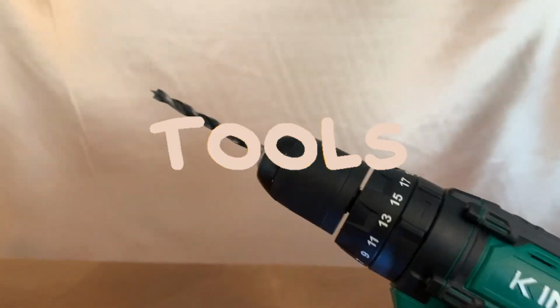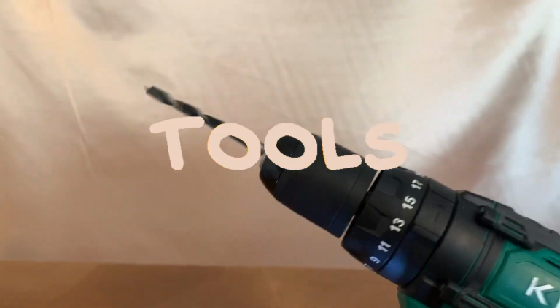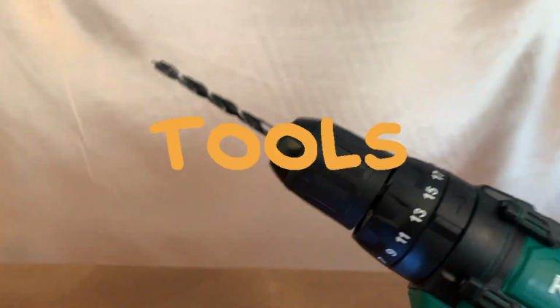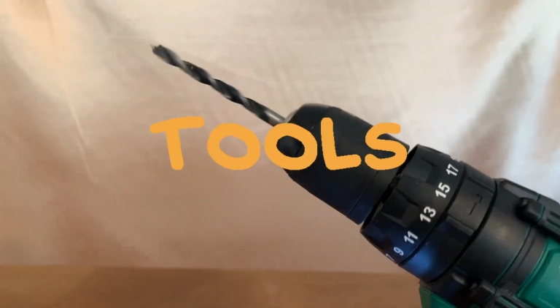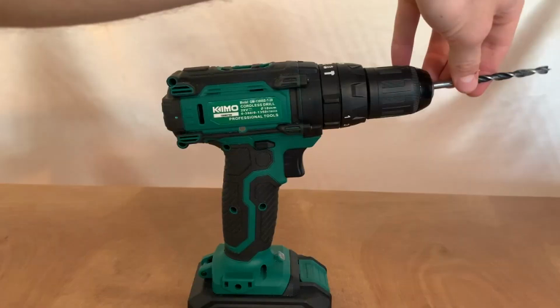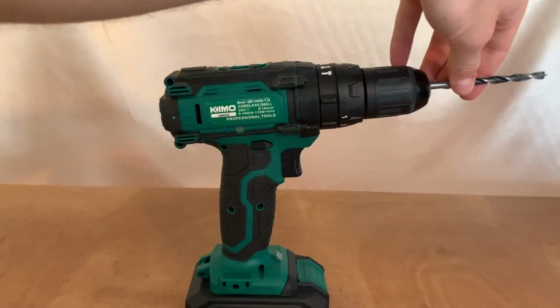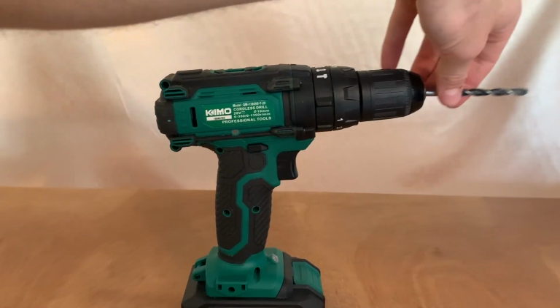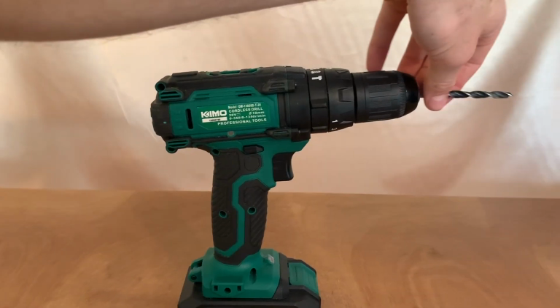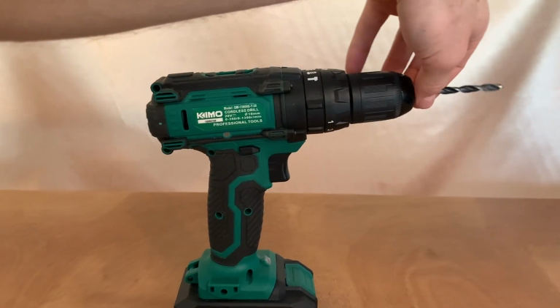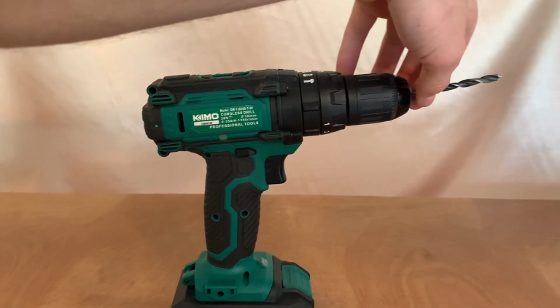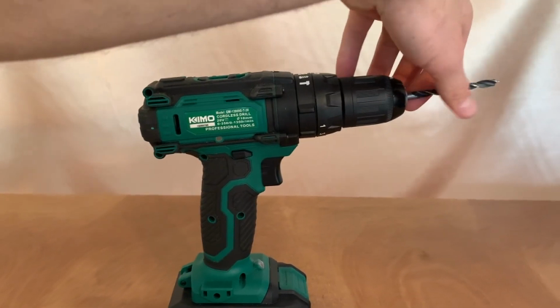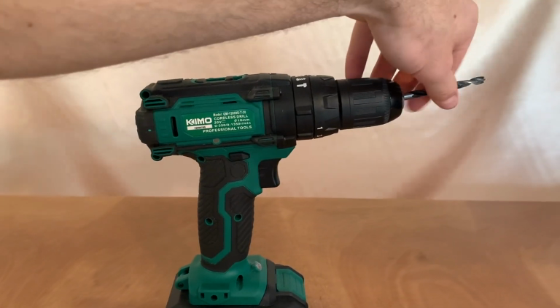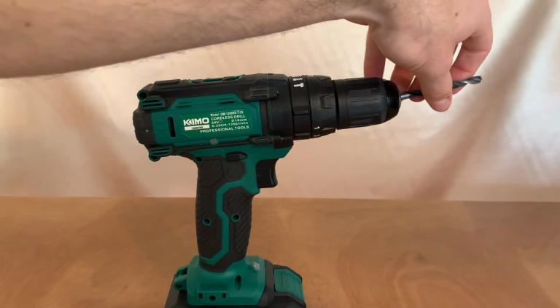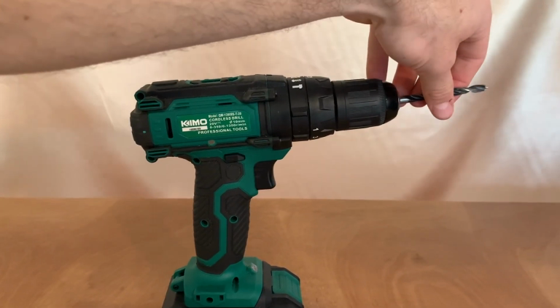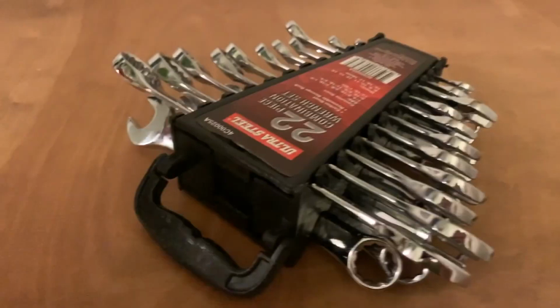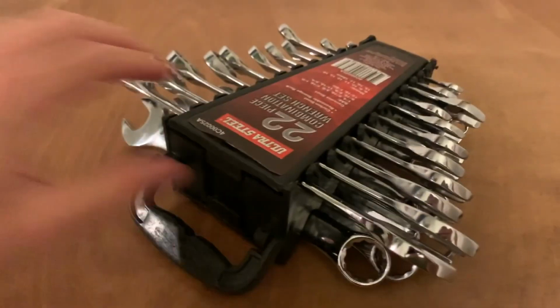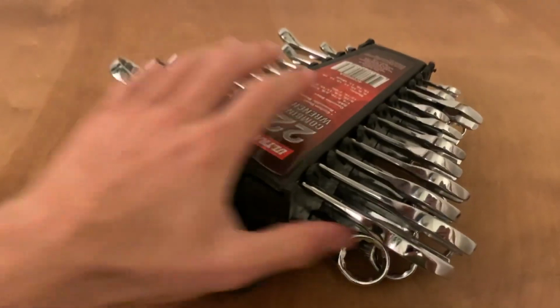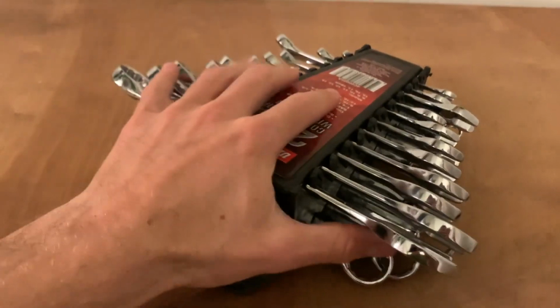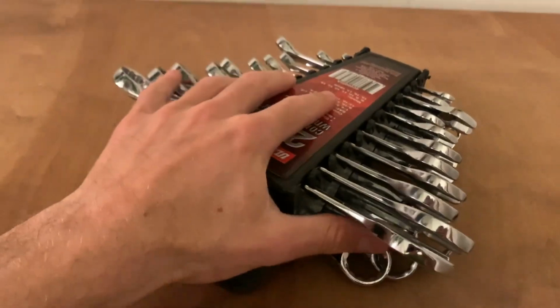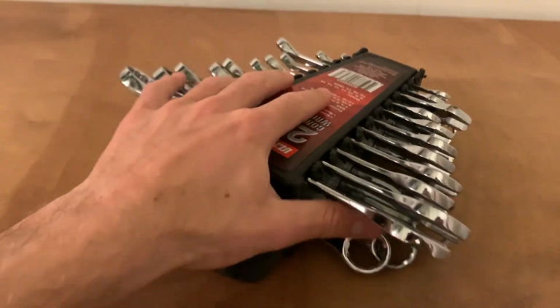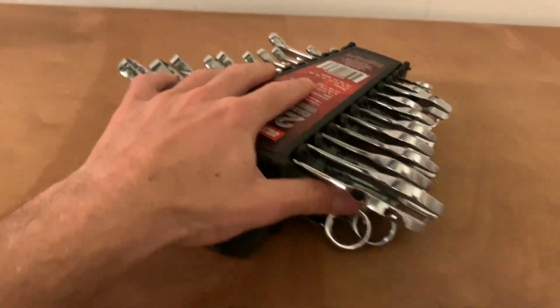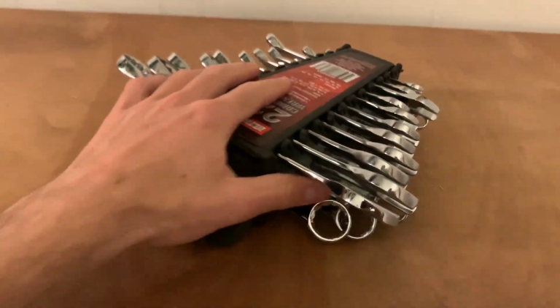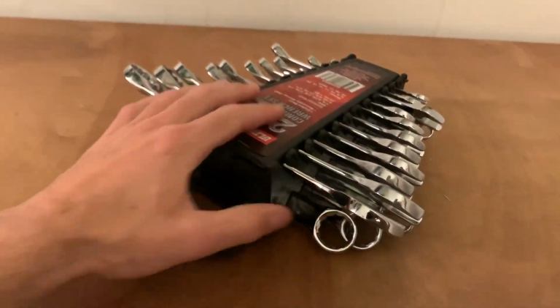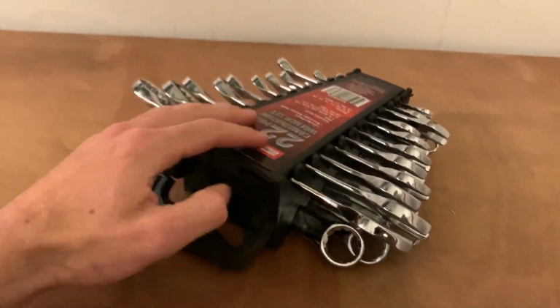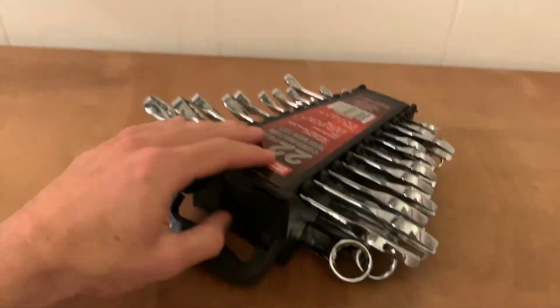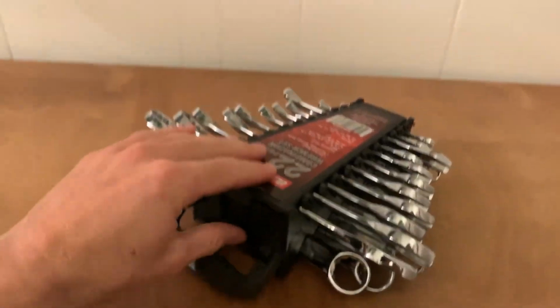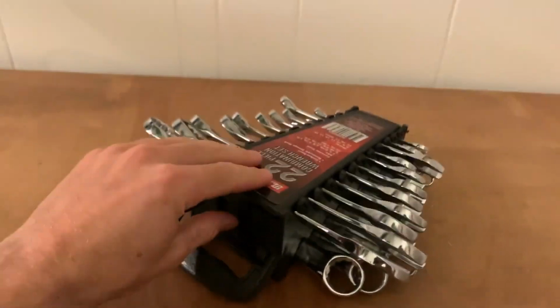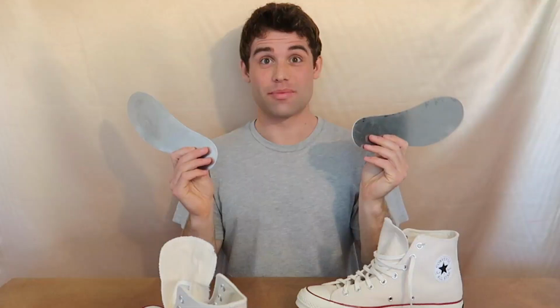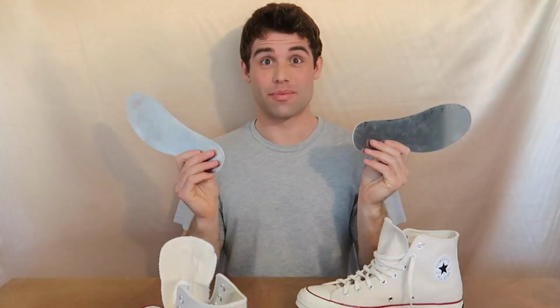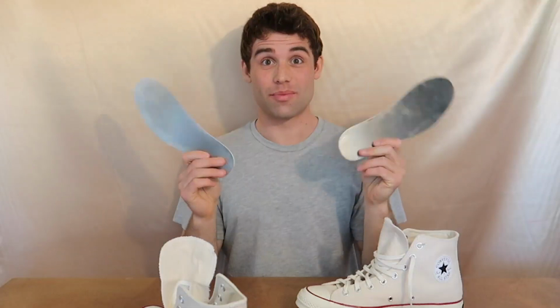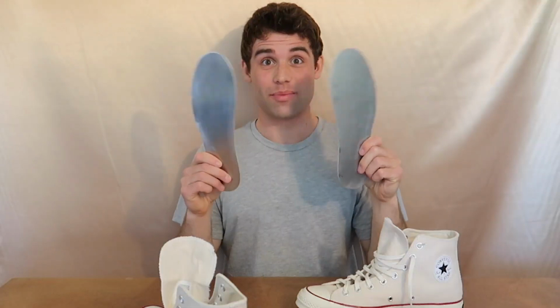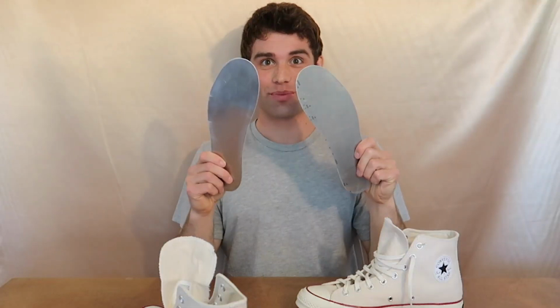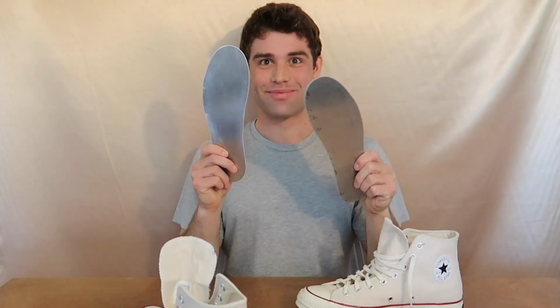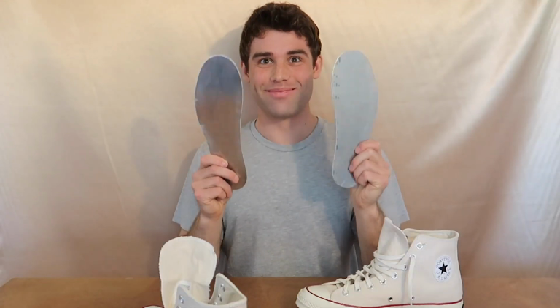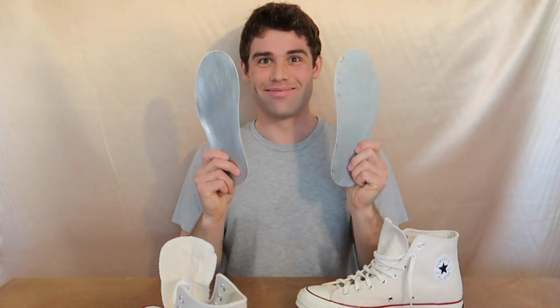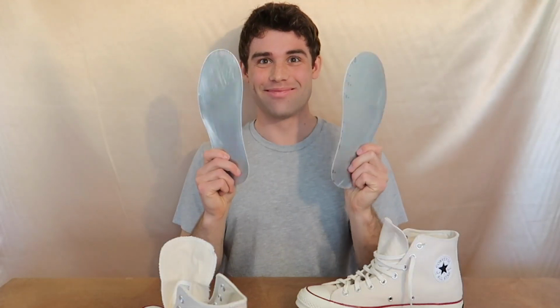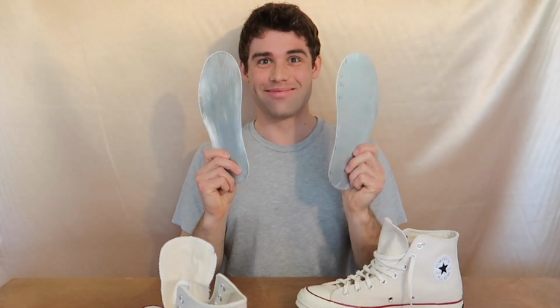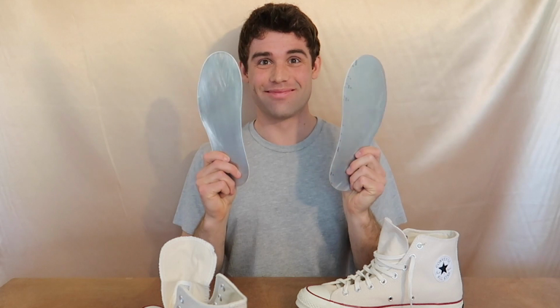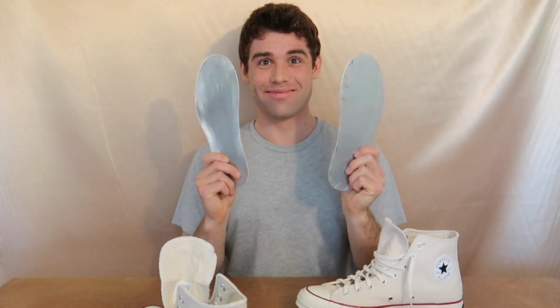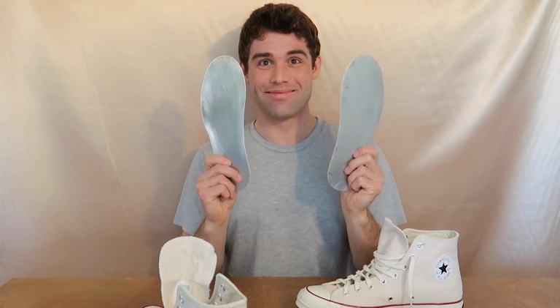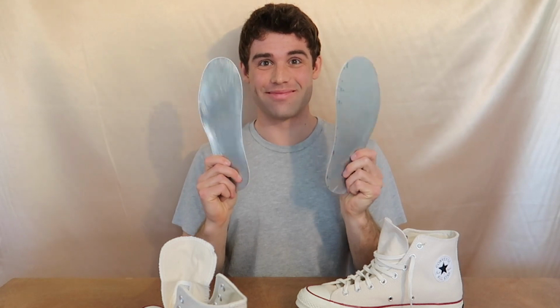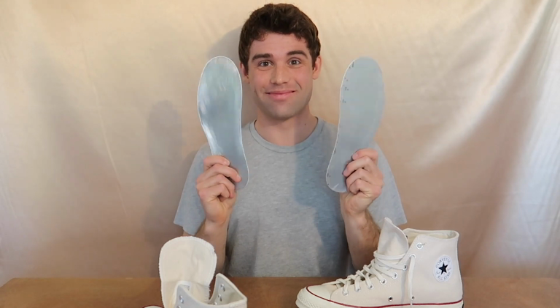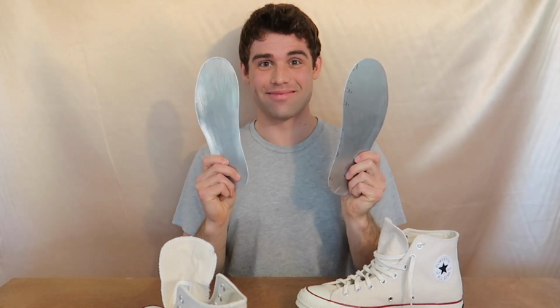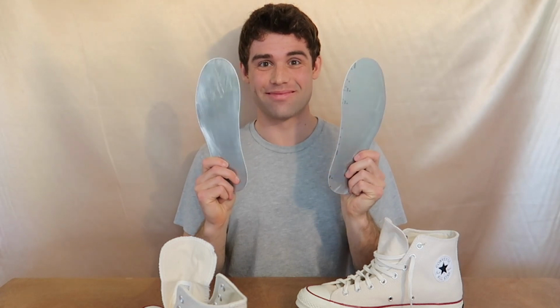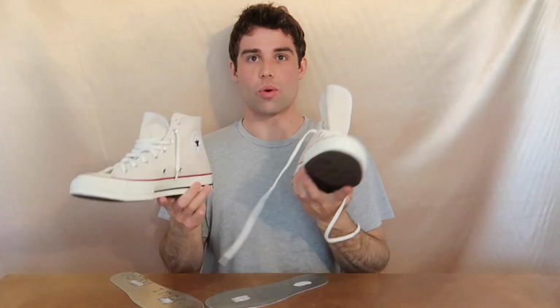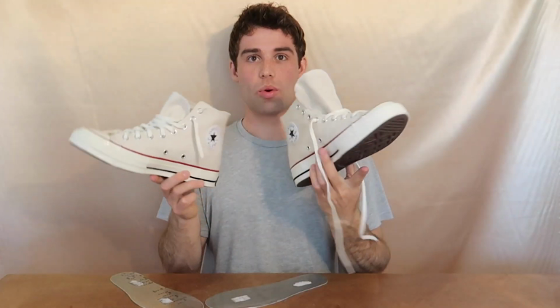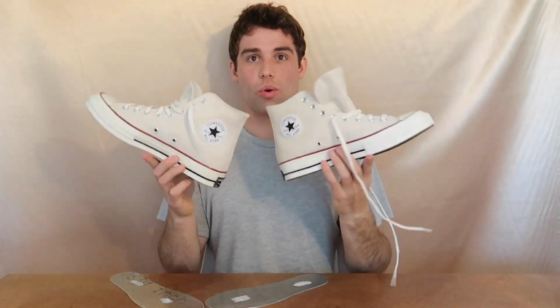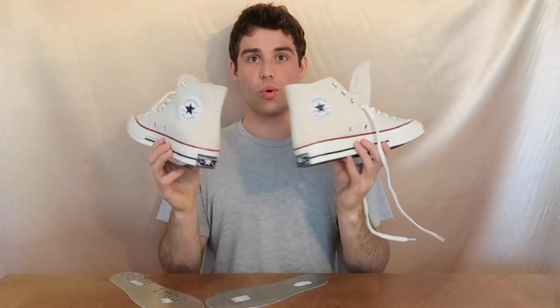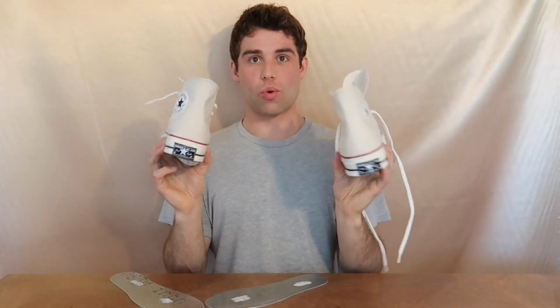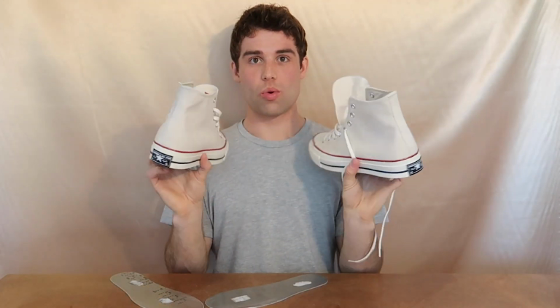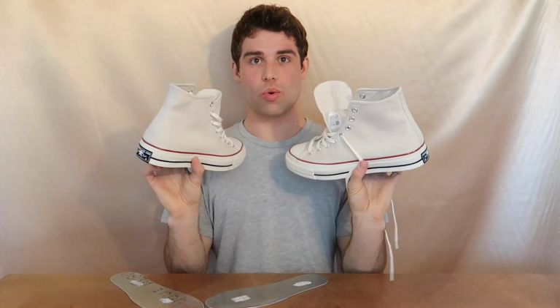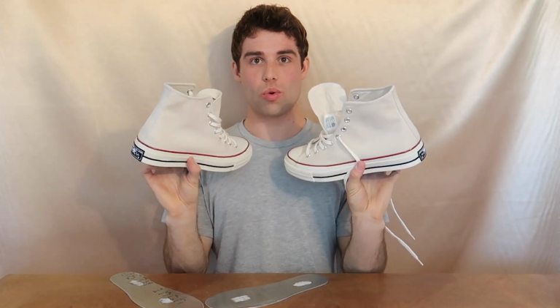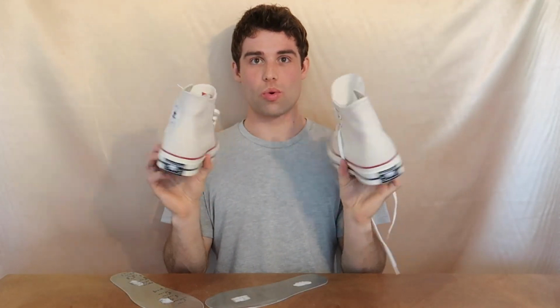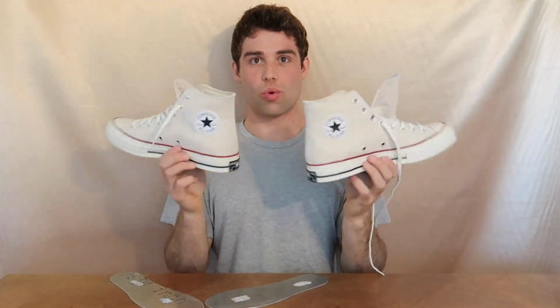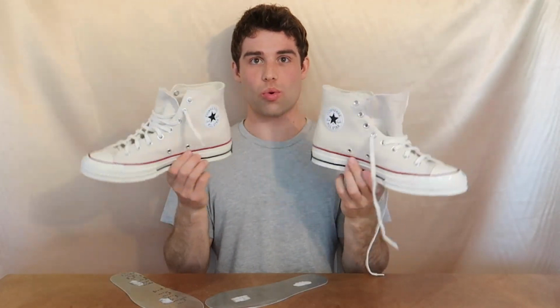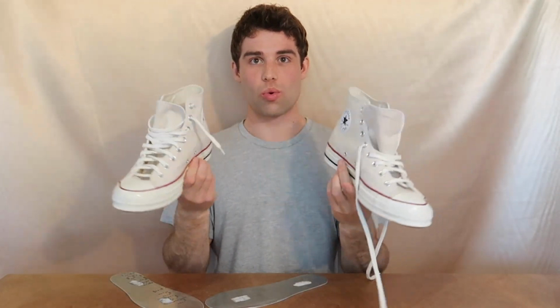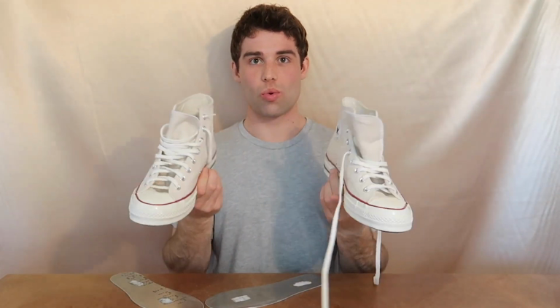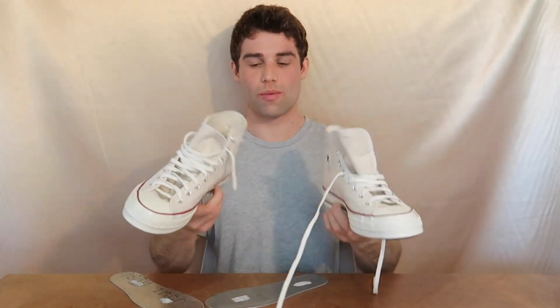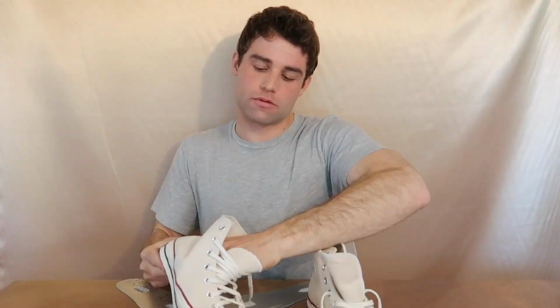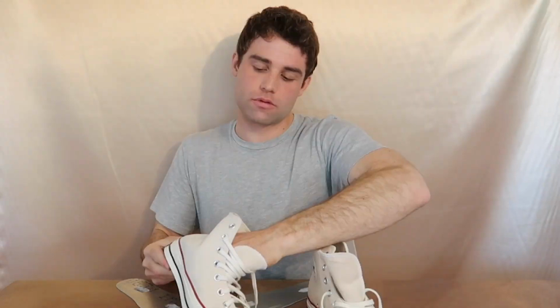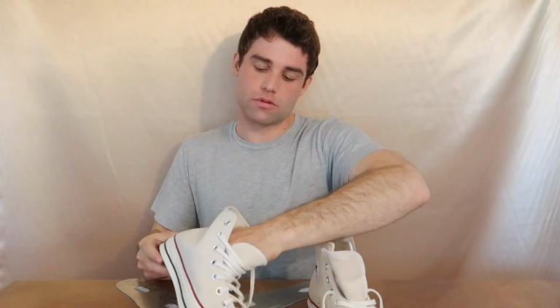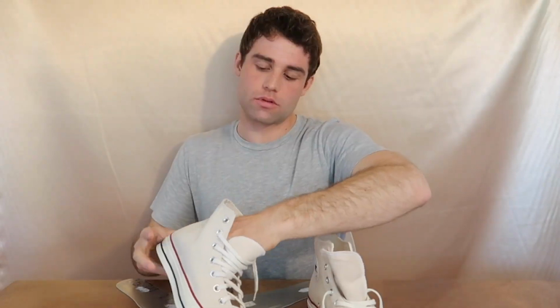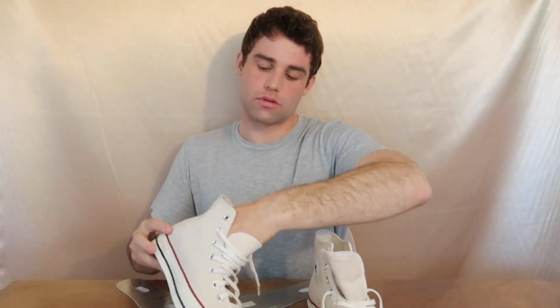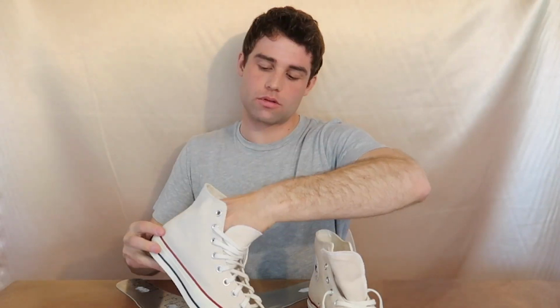The only tools you will need are a drill, a small and medium drill bit, and a few wrenches. Now let's get started.